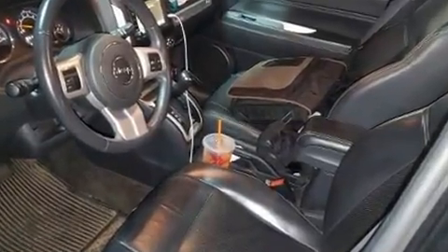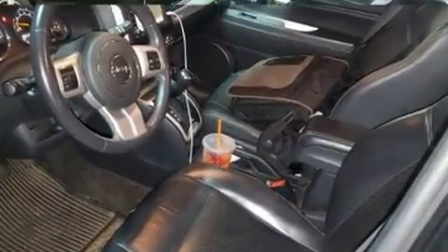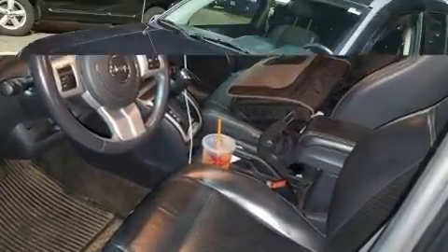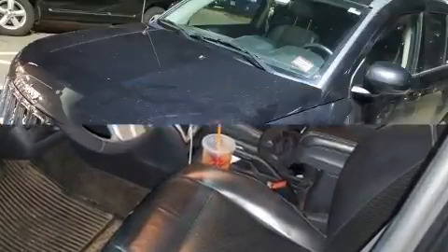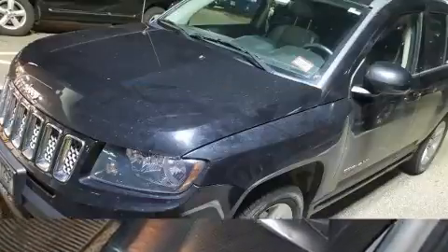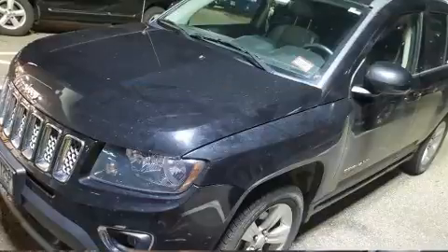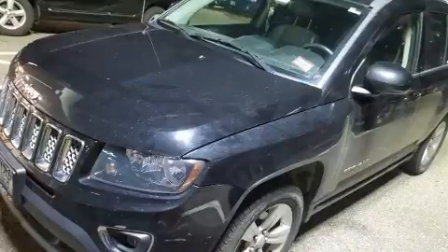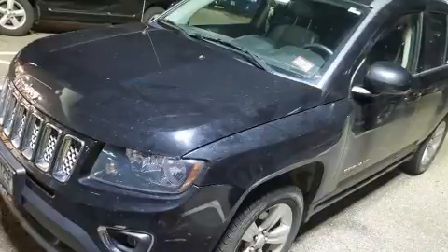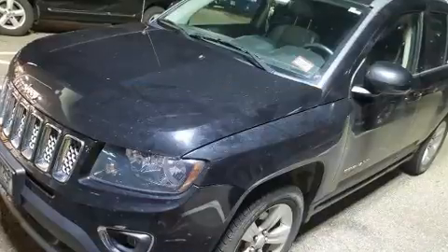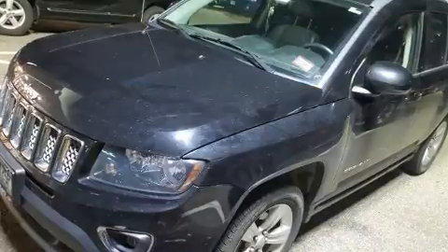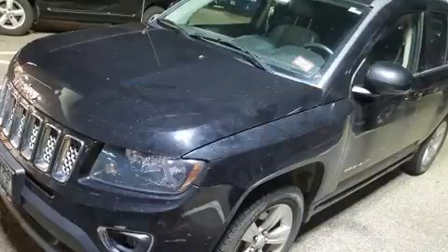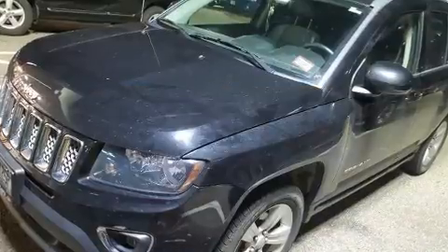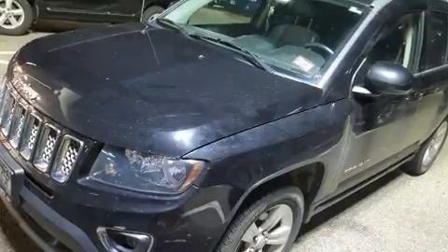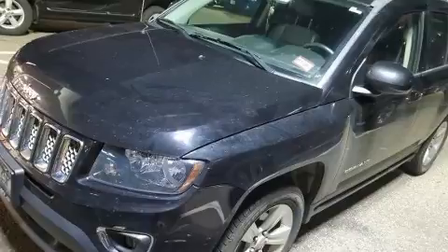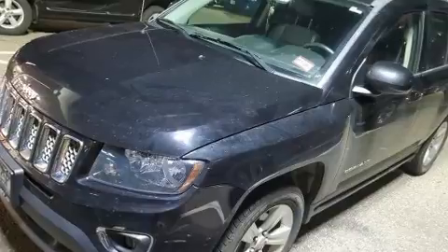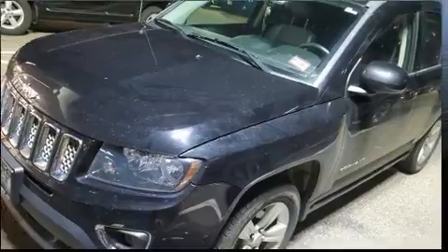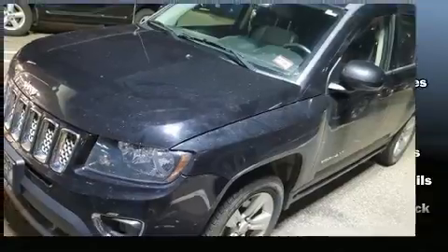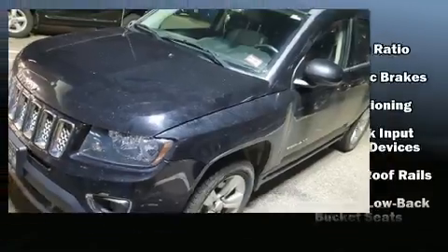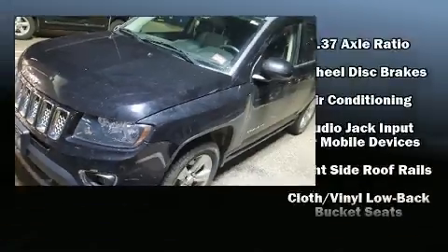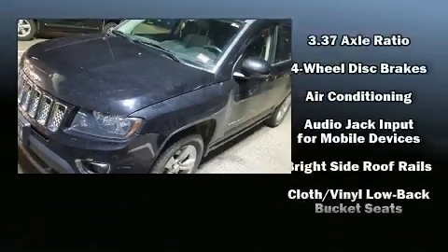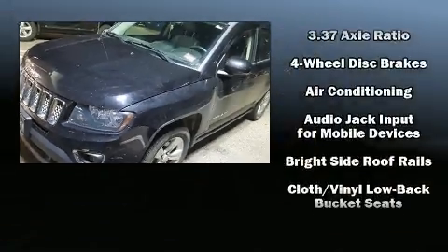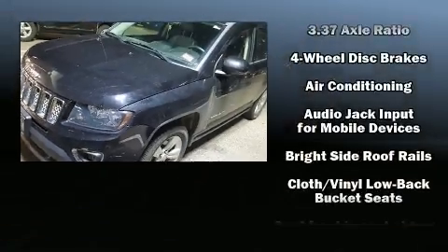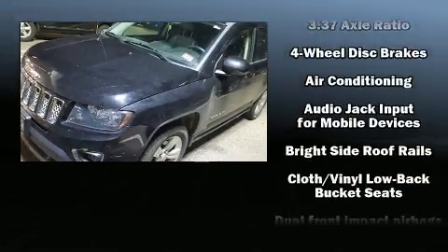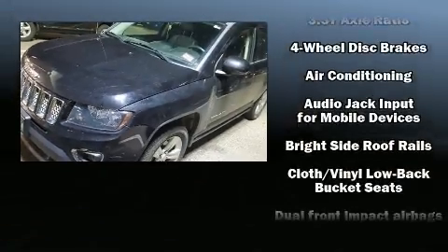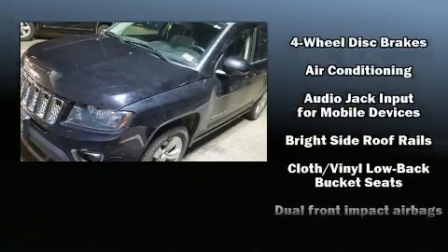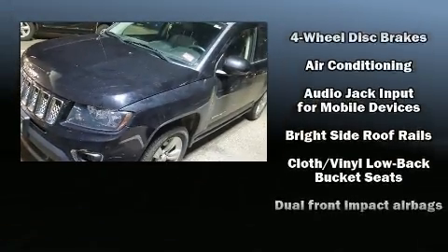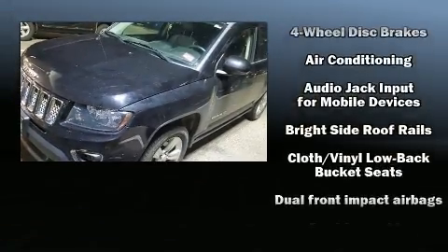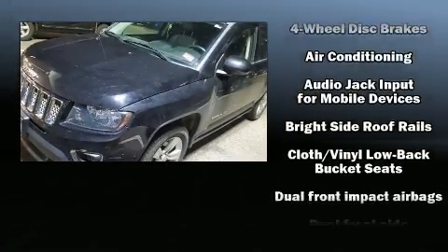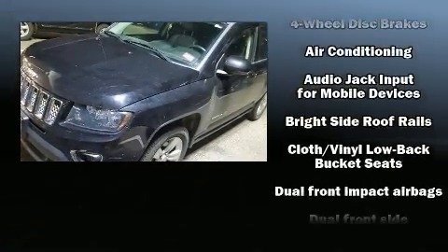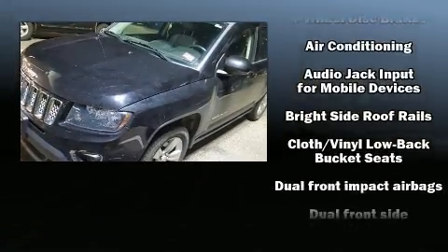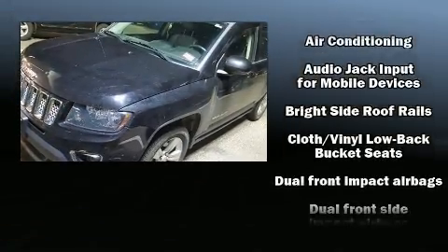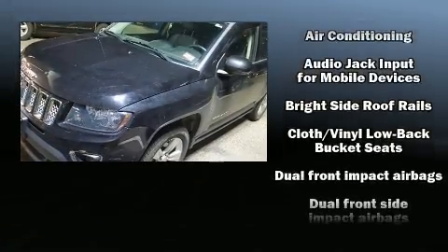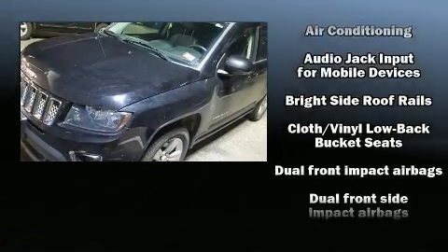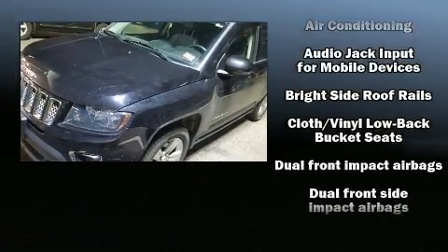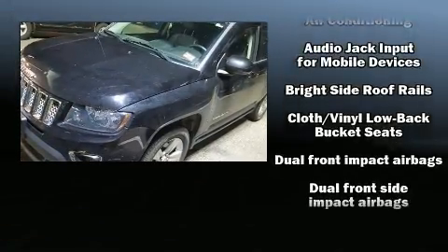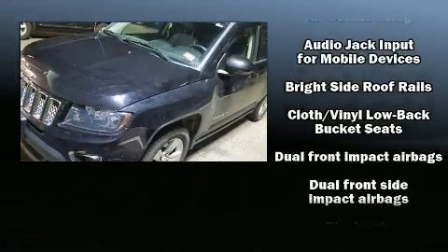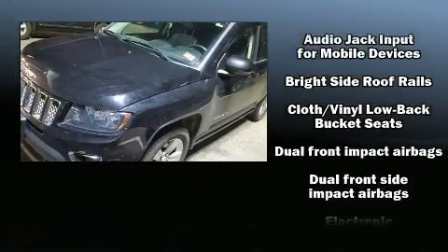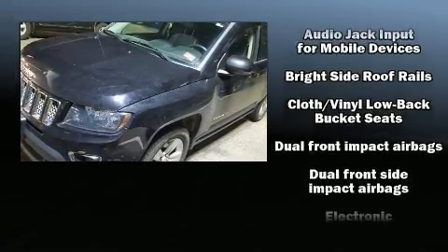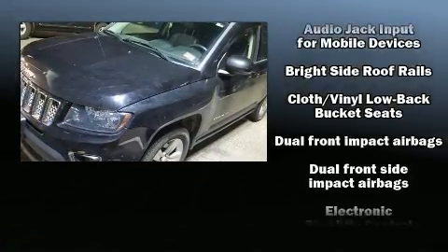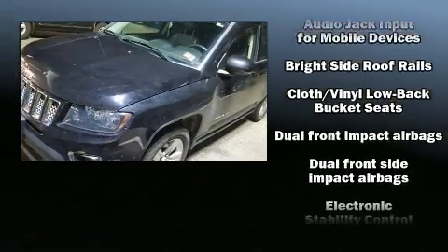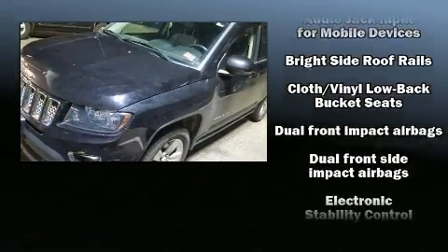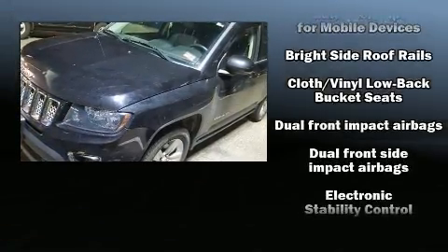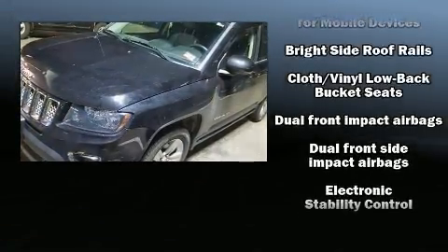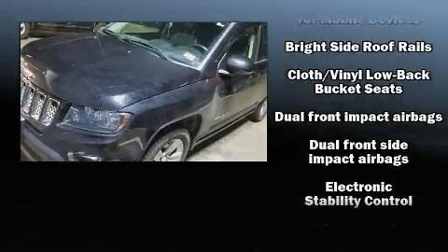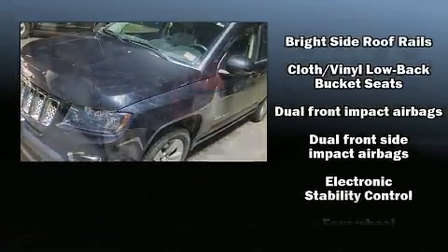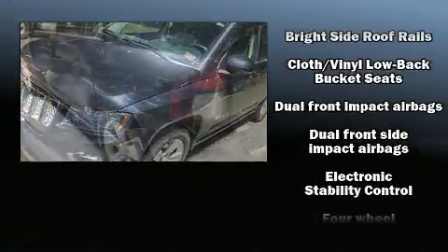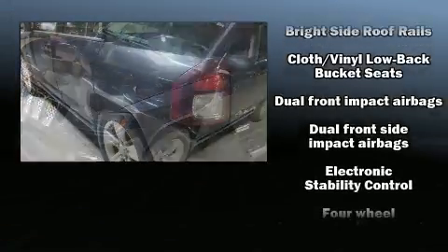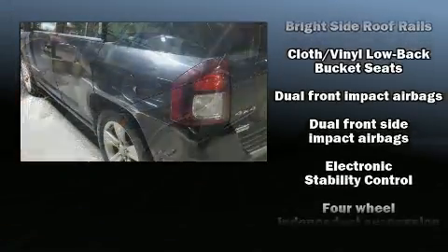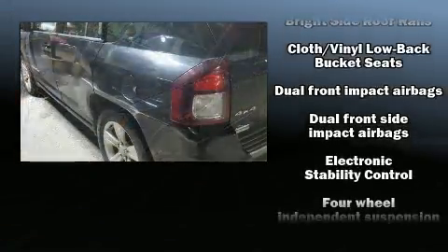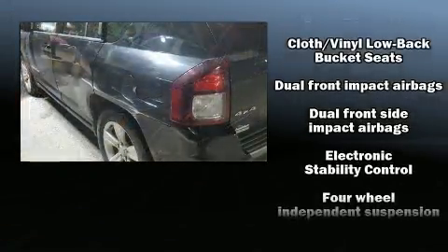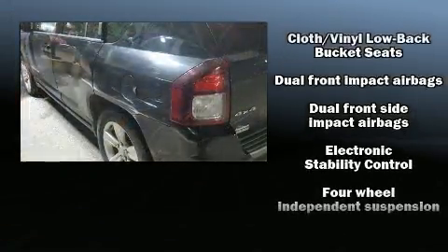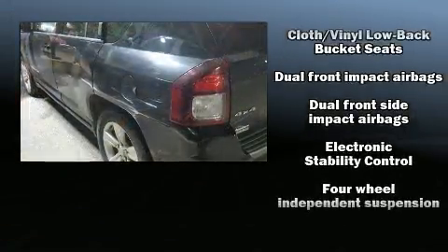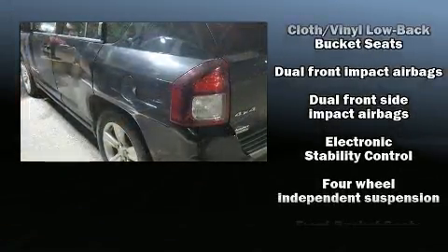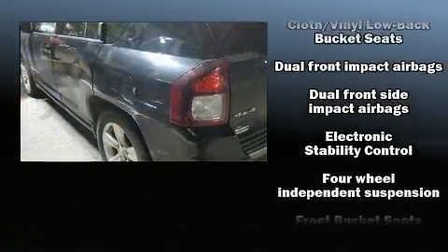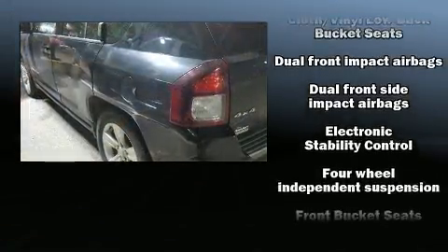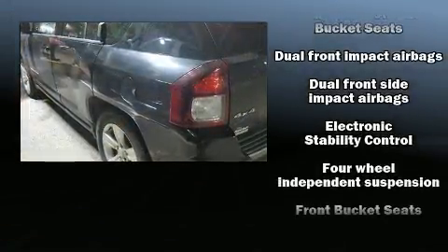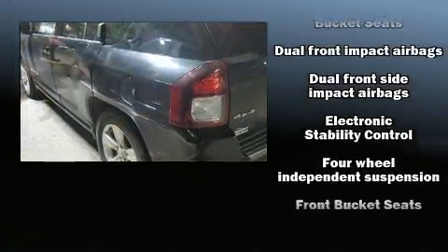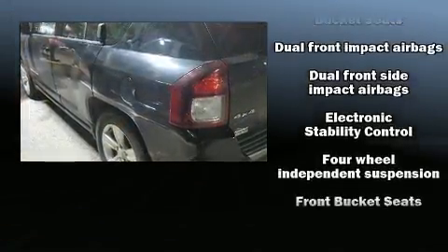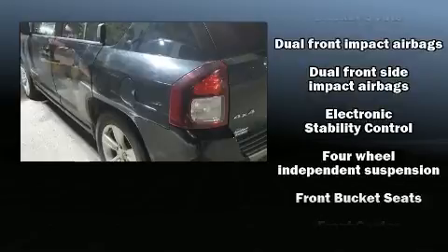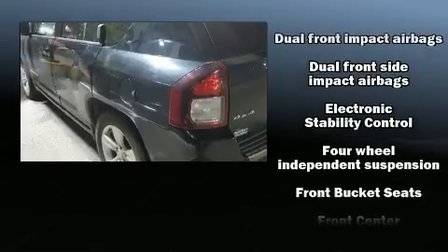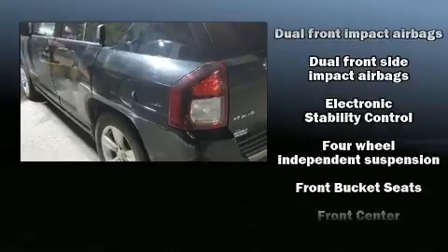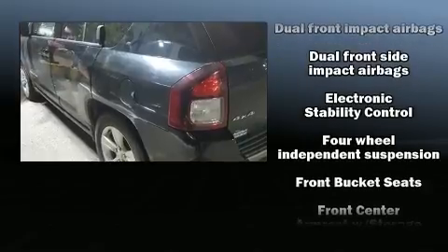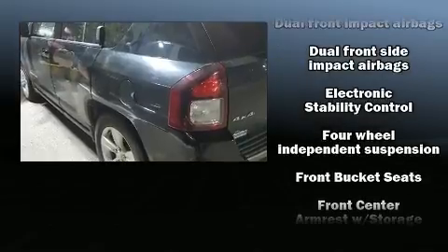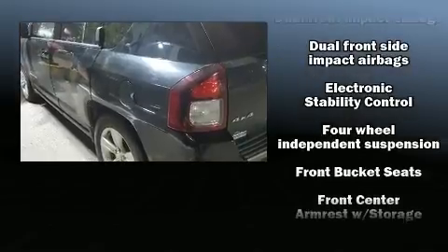Jeep infused the interior with top-shelf amenities such as one-touch window functionality, heated seats, power door mirrors, heated door mirrors, a roof rack, and air conditioning.